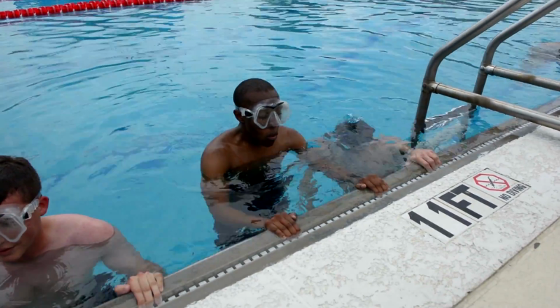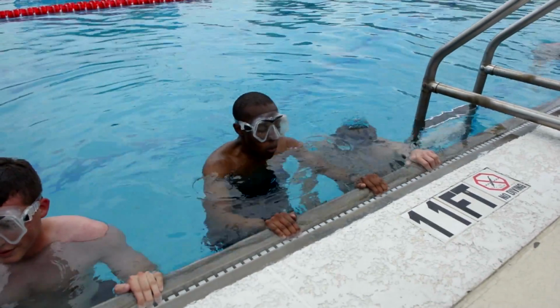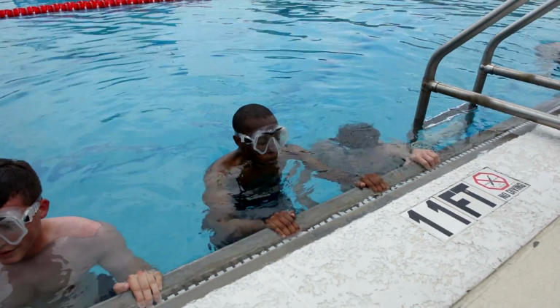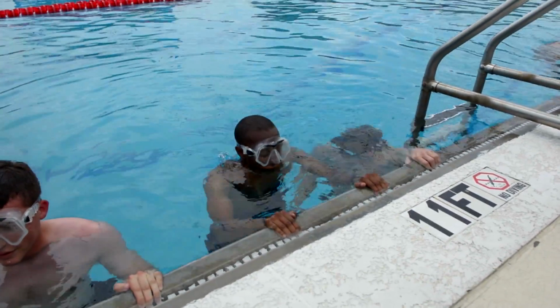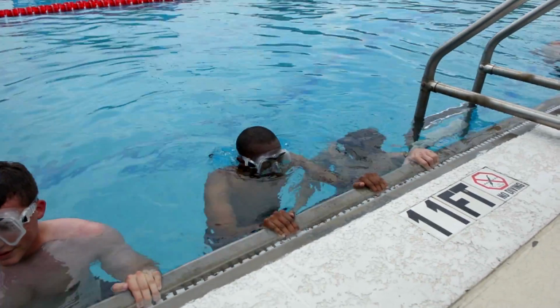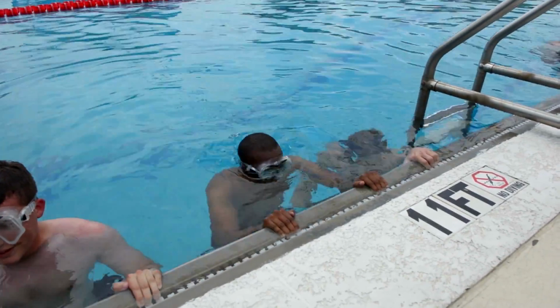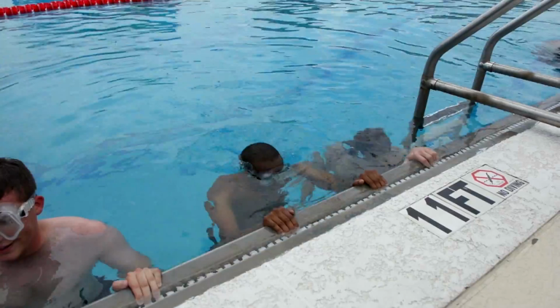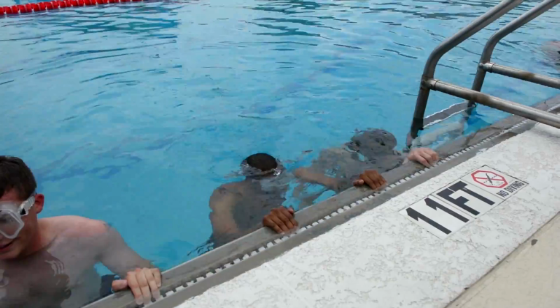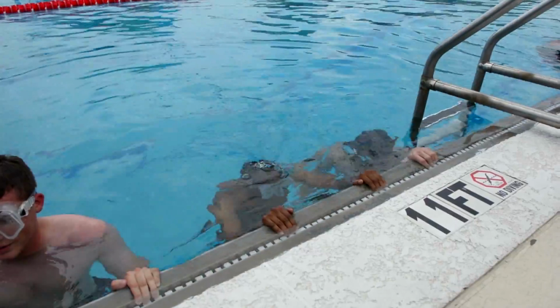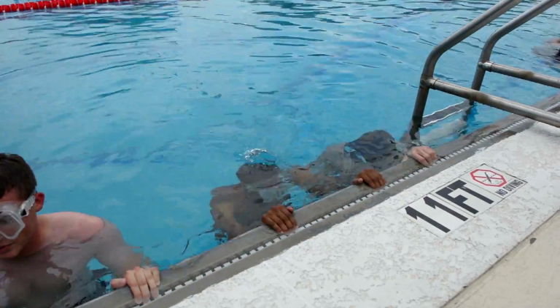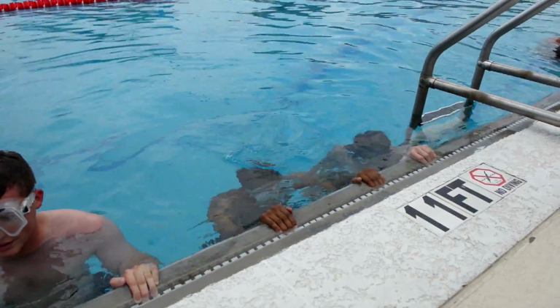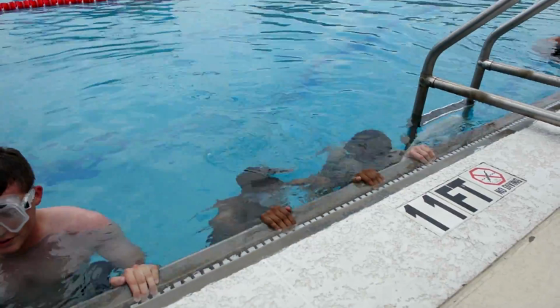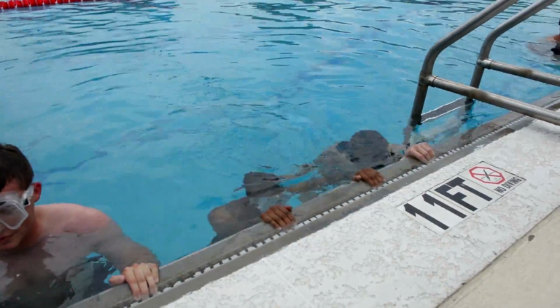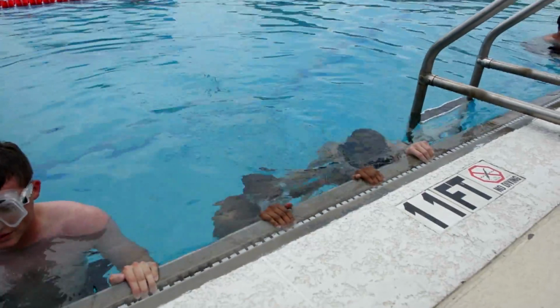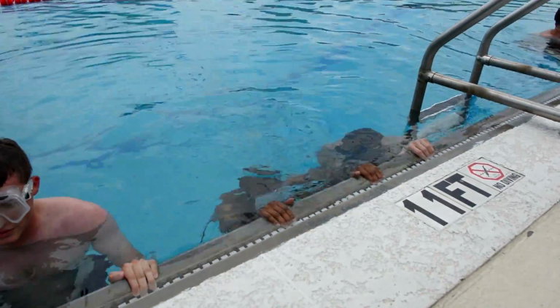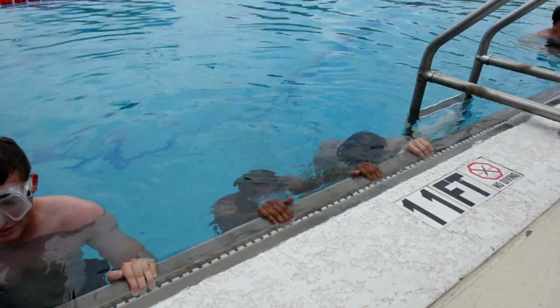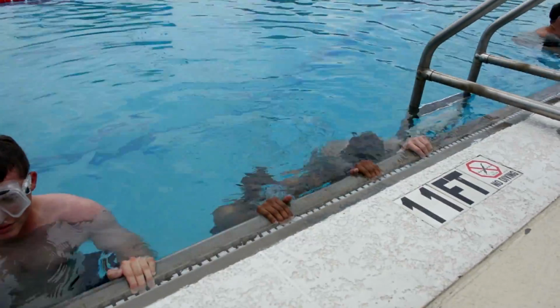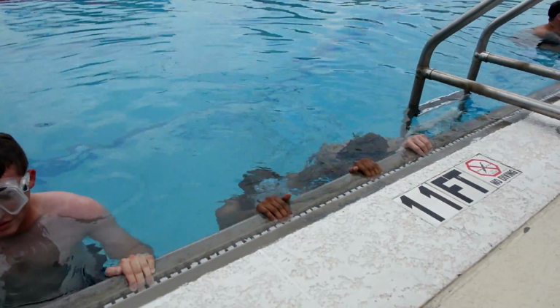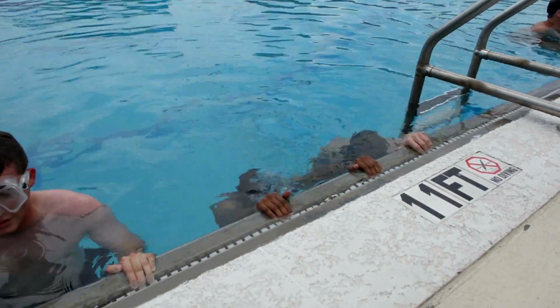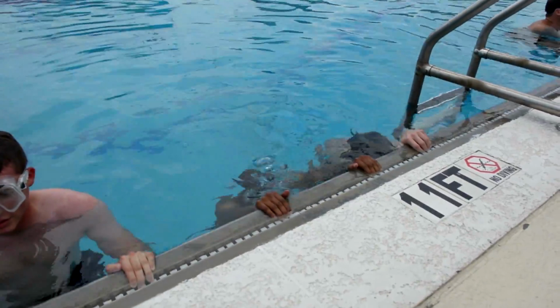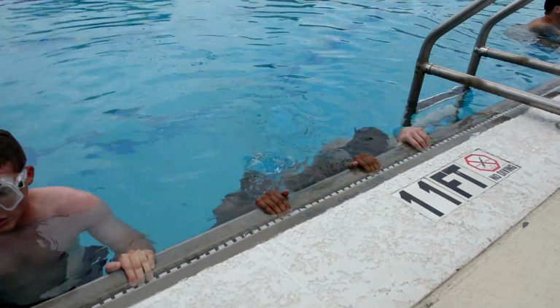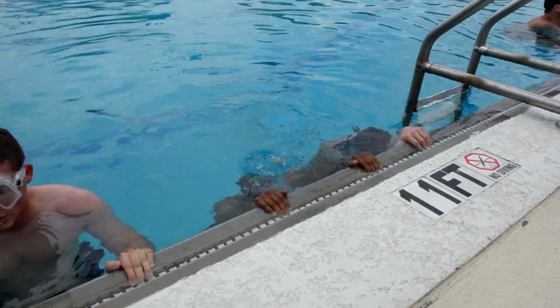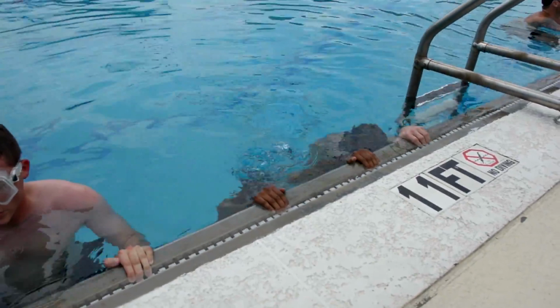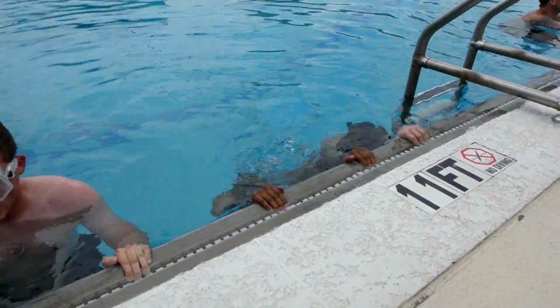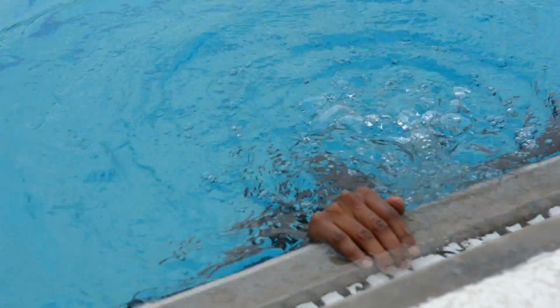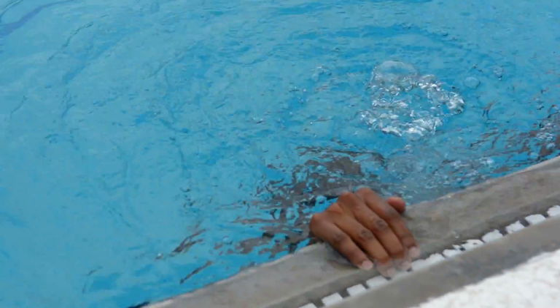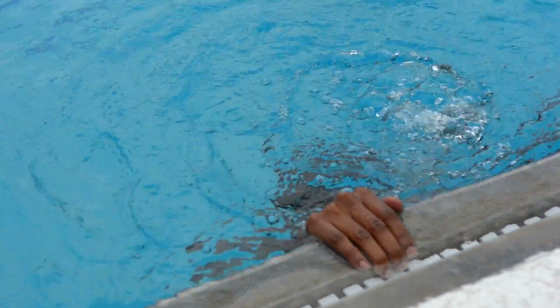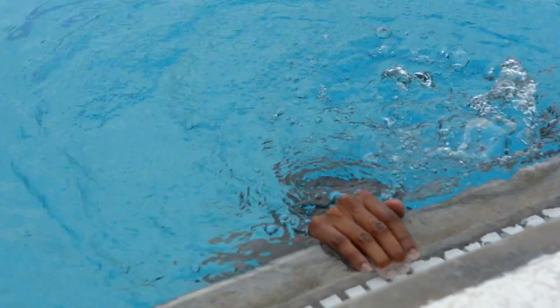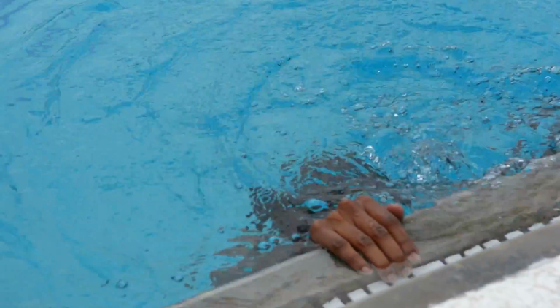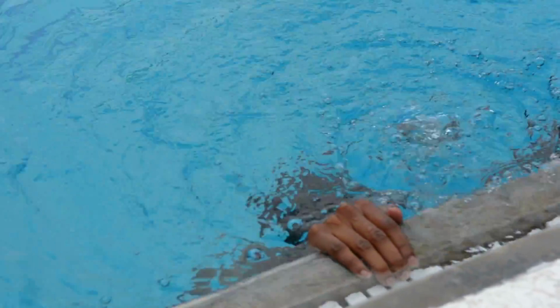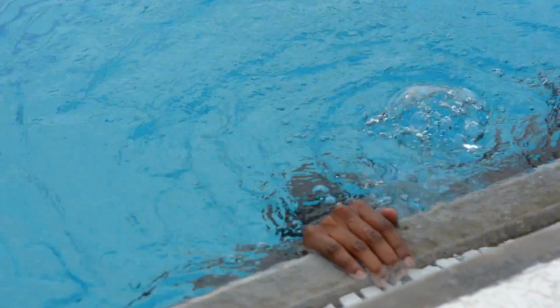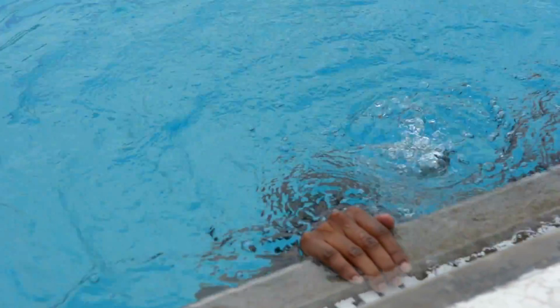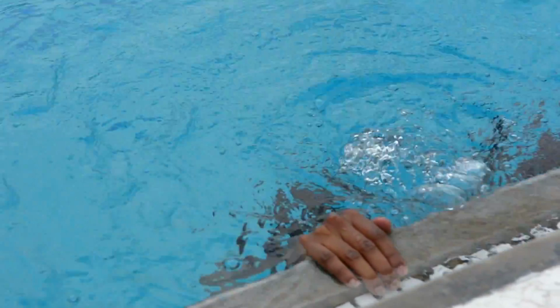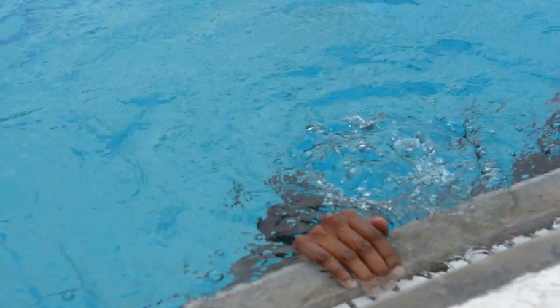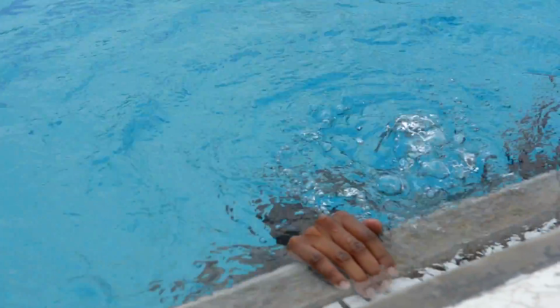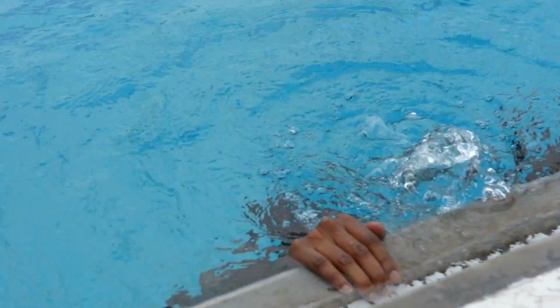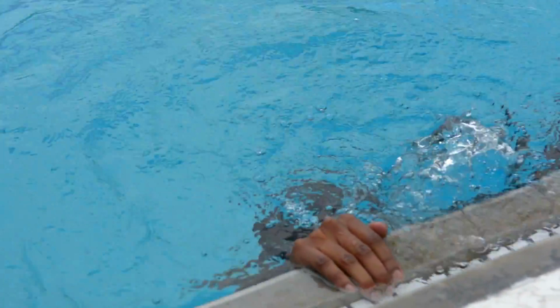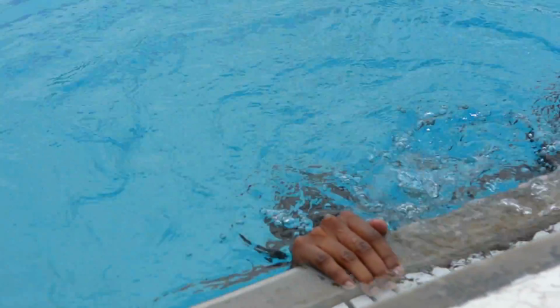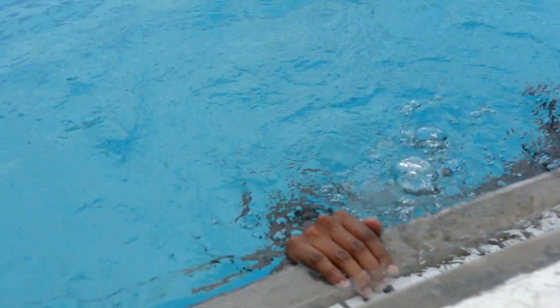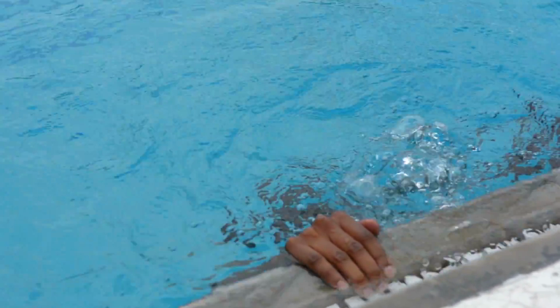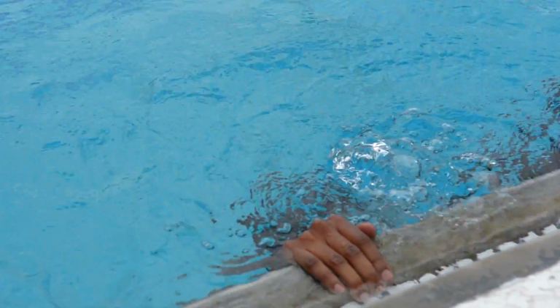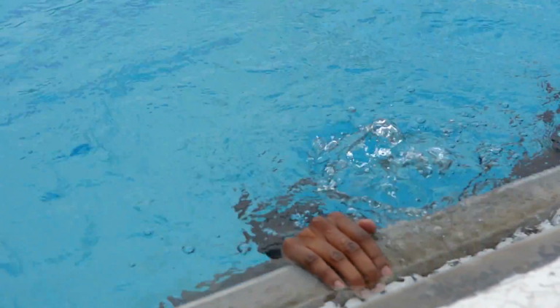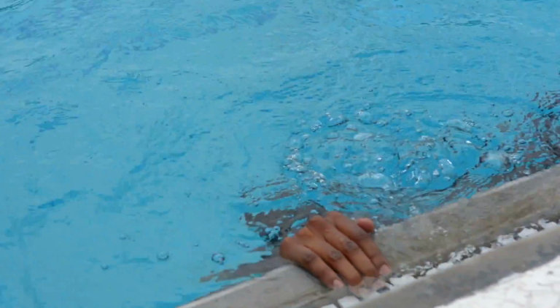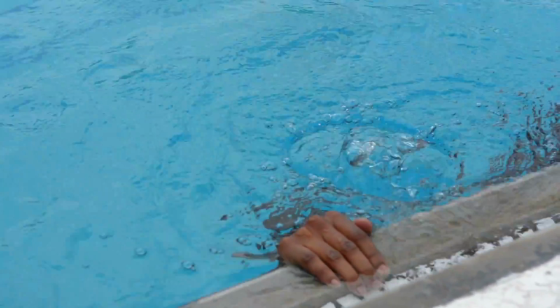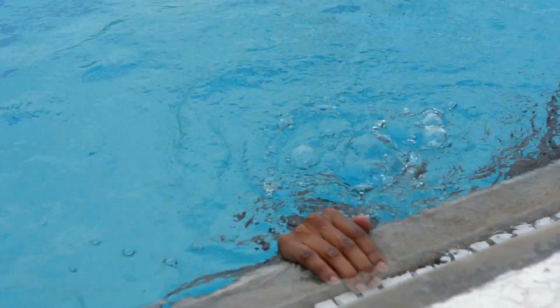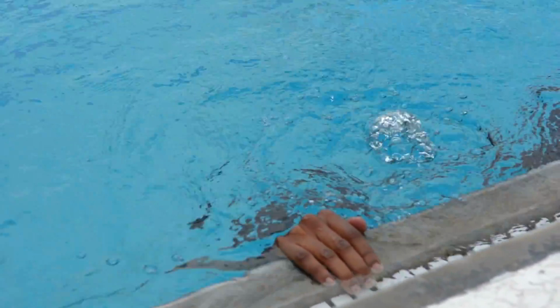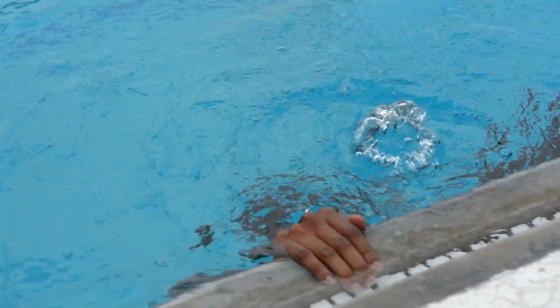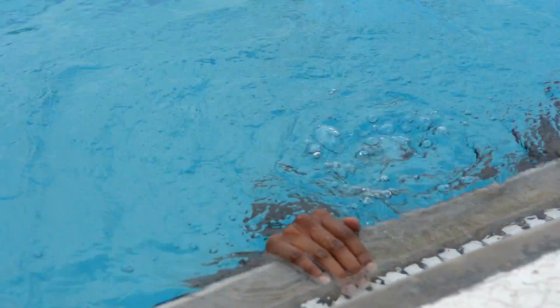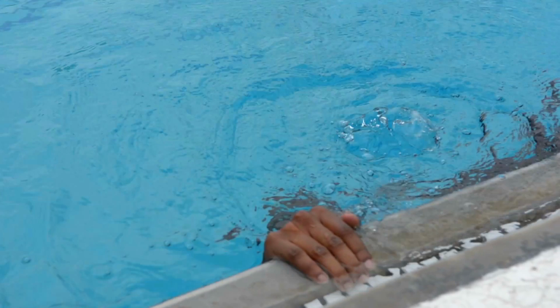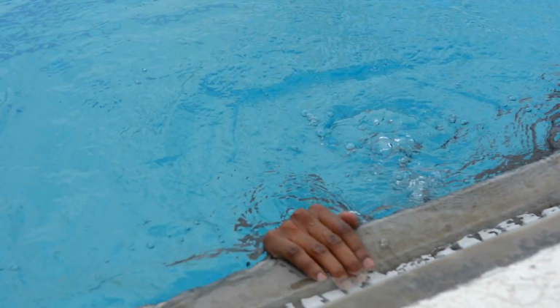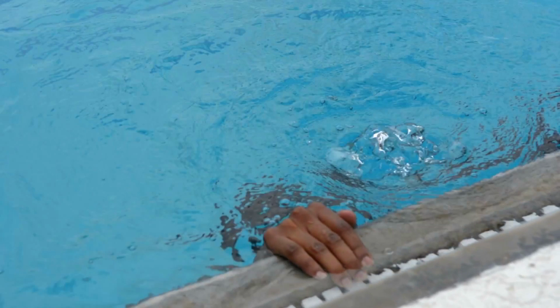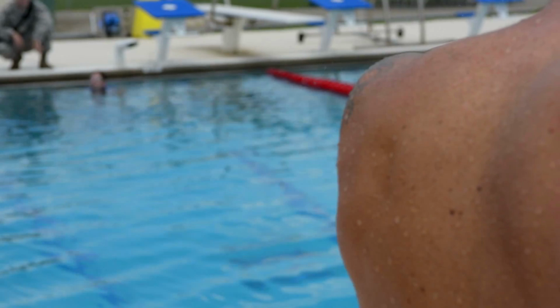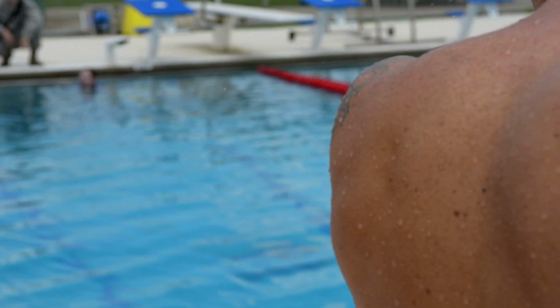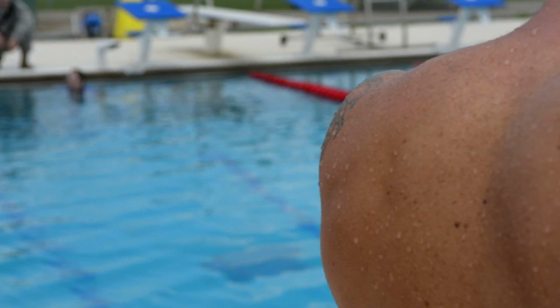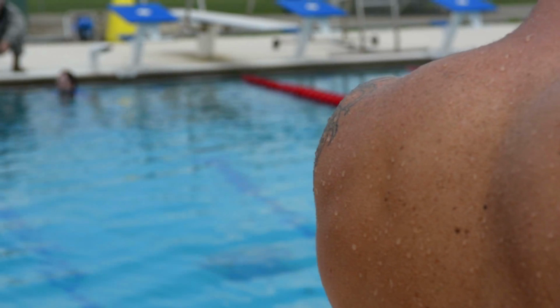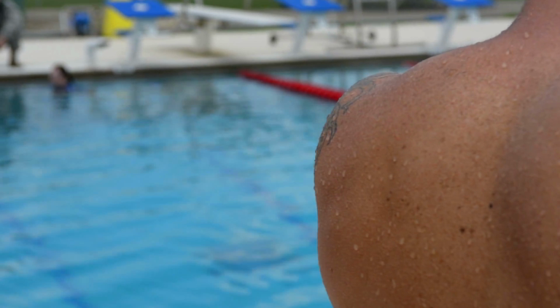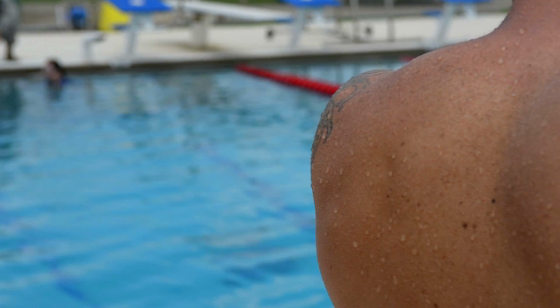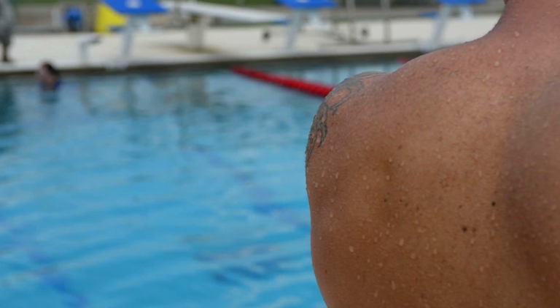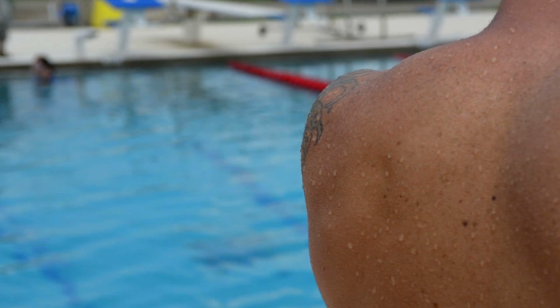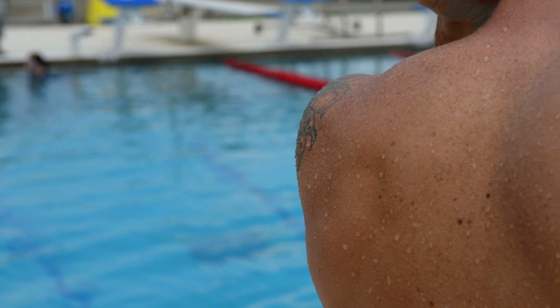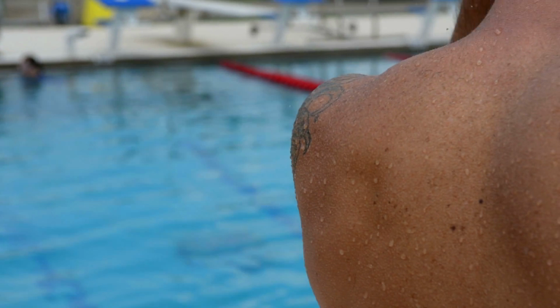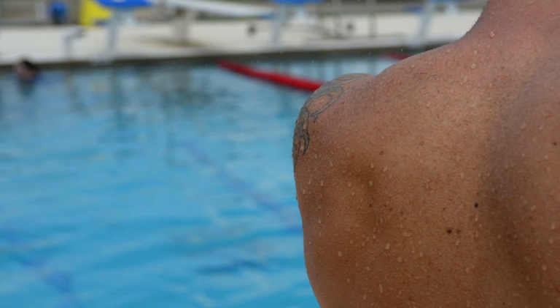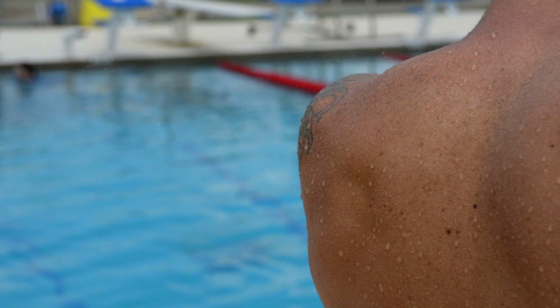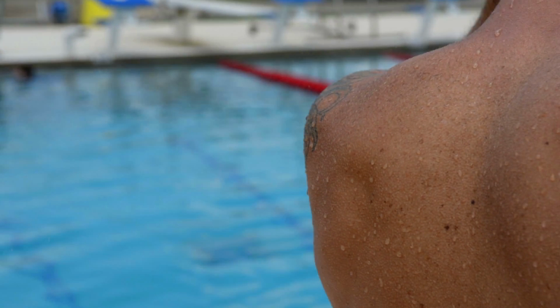Though the submarine escape training is strenuous, sailors find themselves enjoying the training as they learn key lessons in survival.